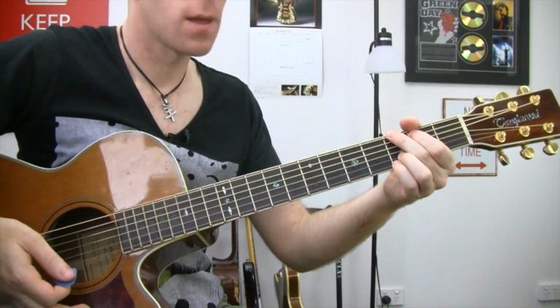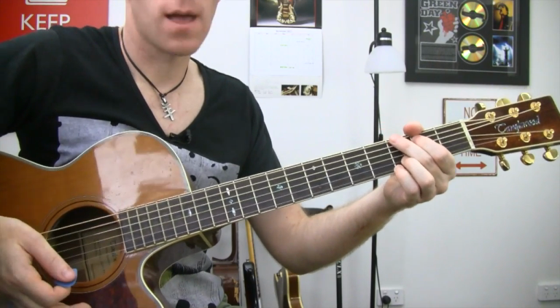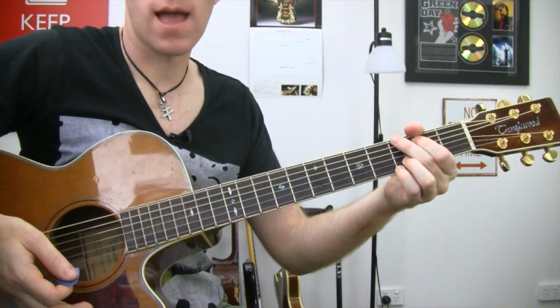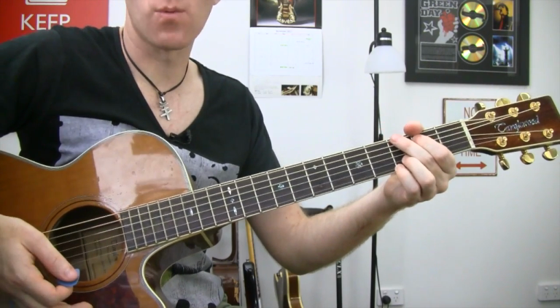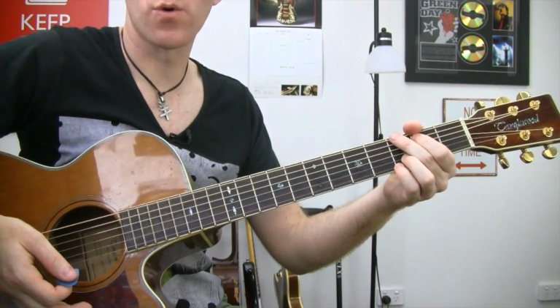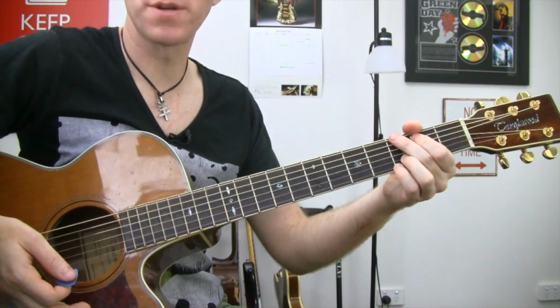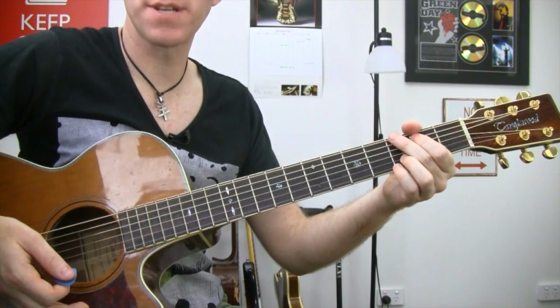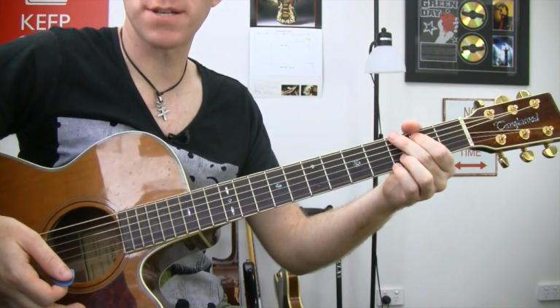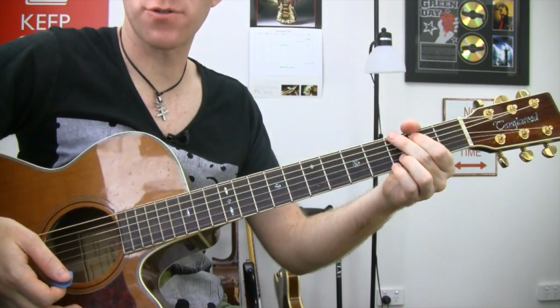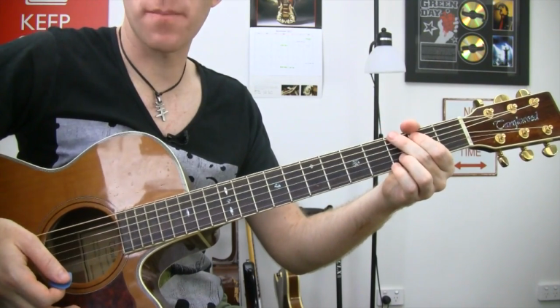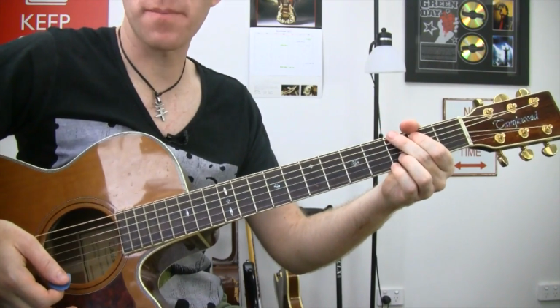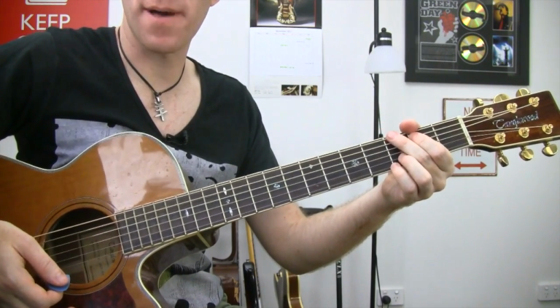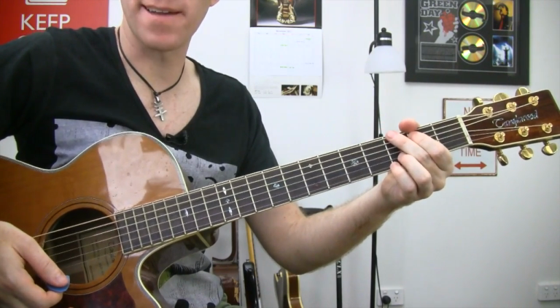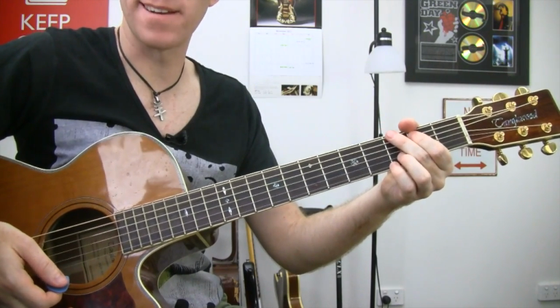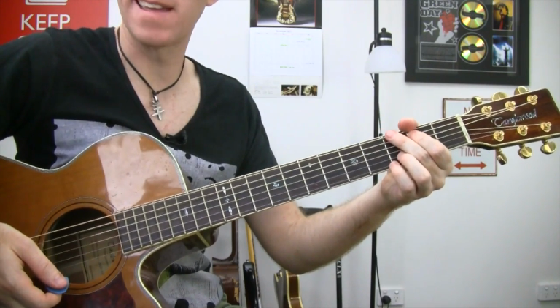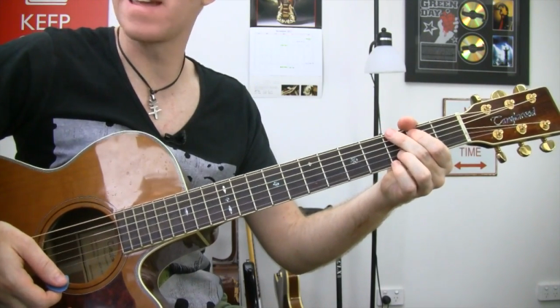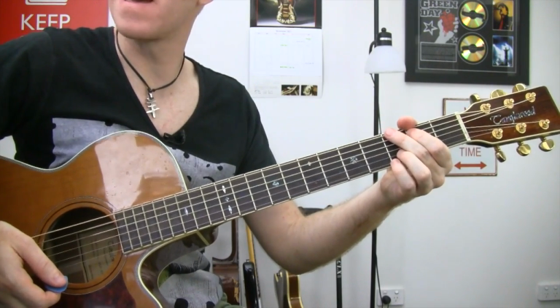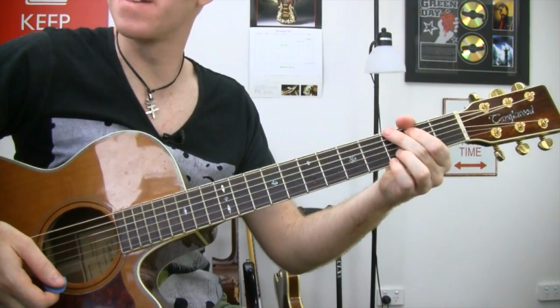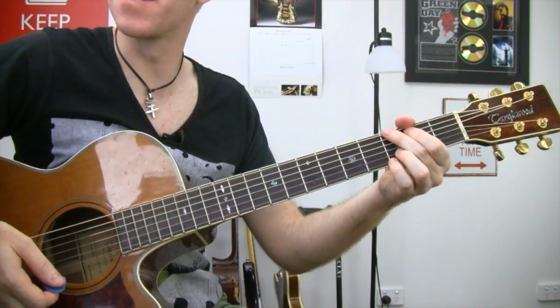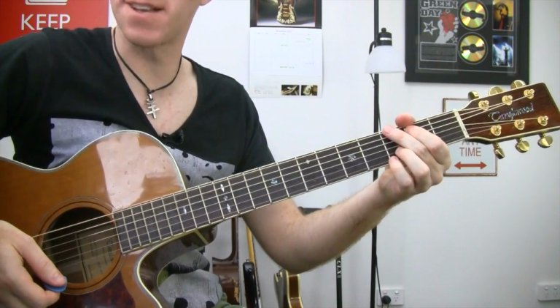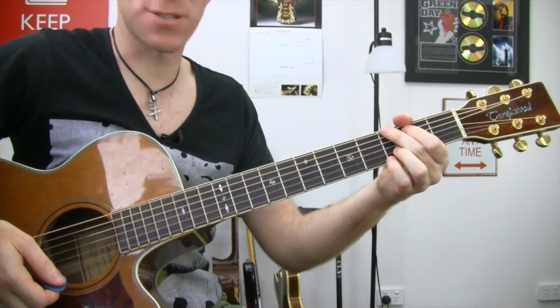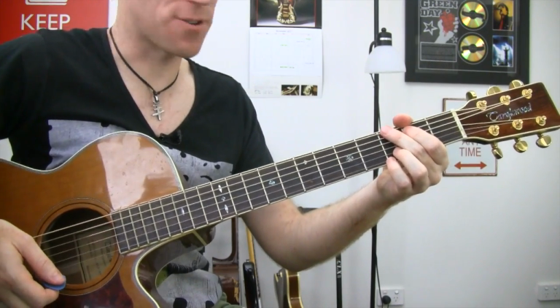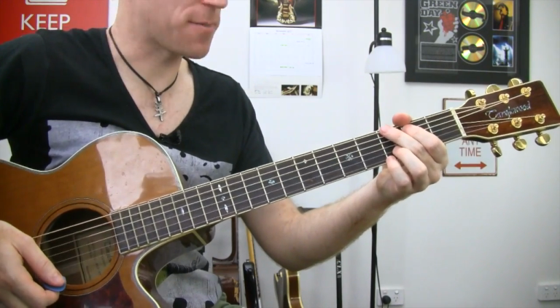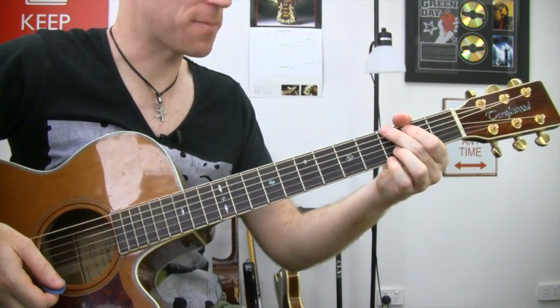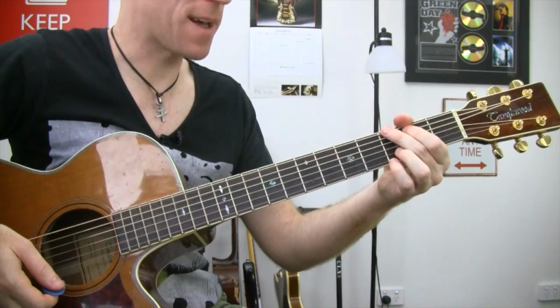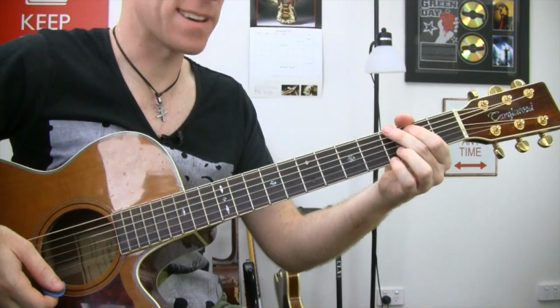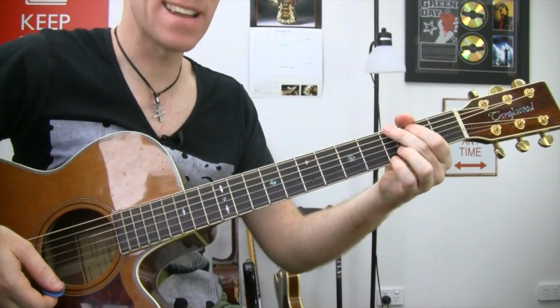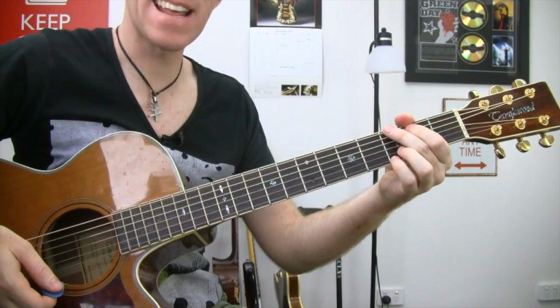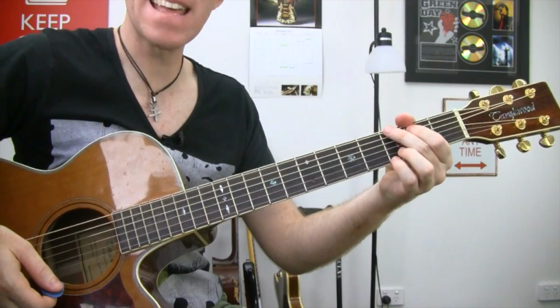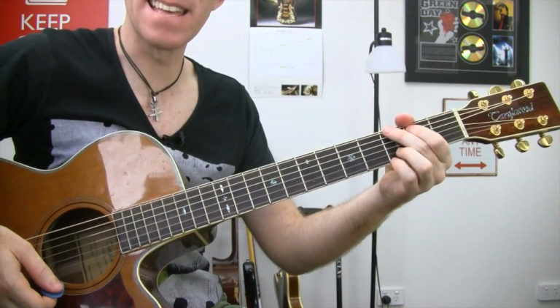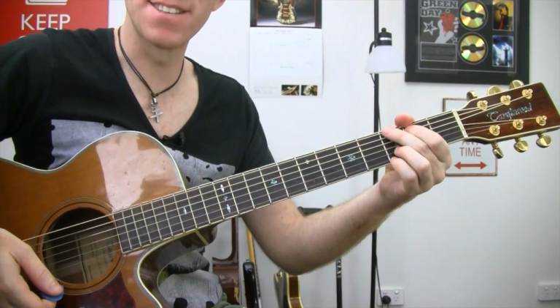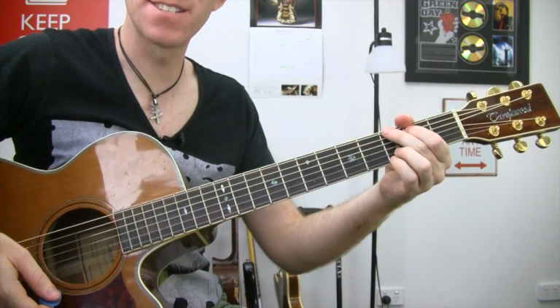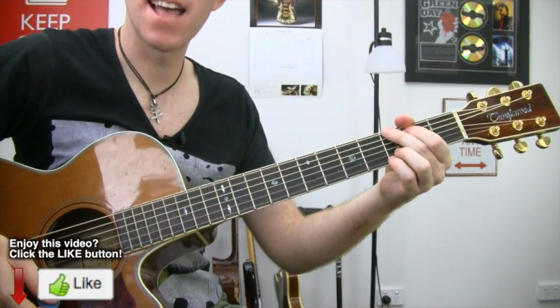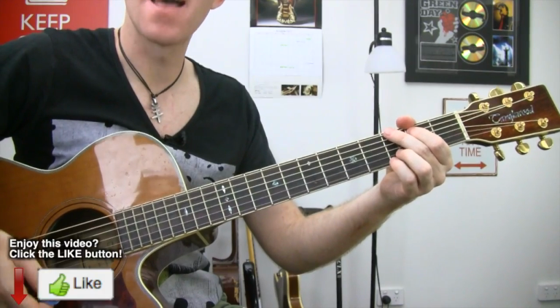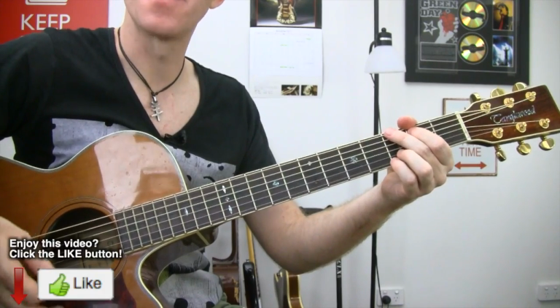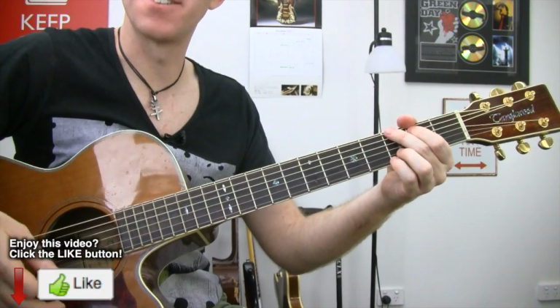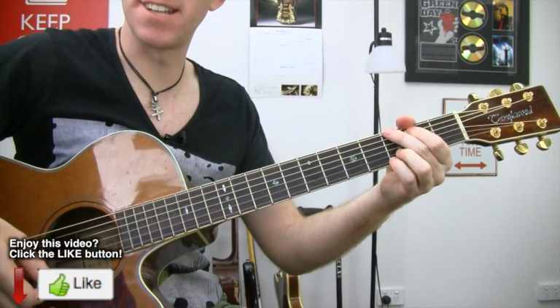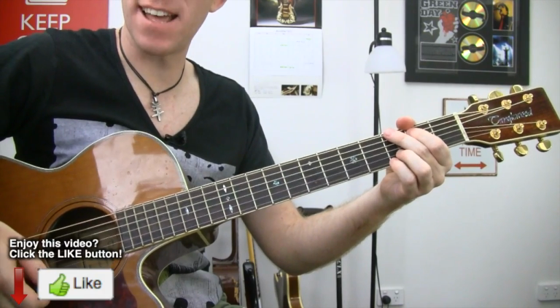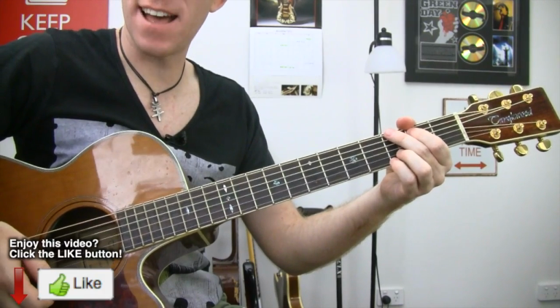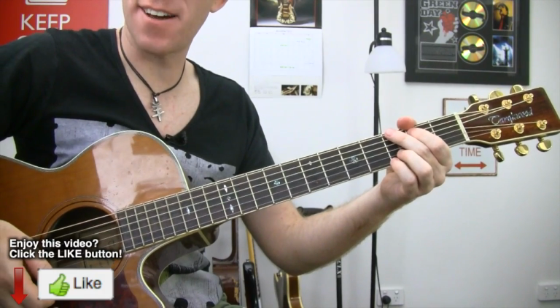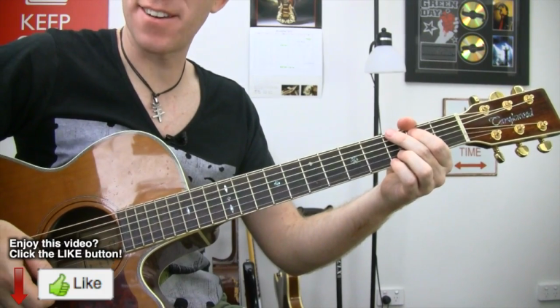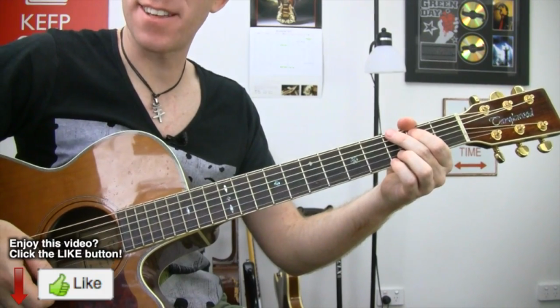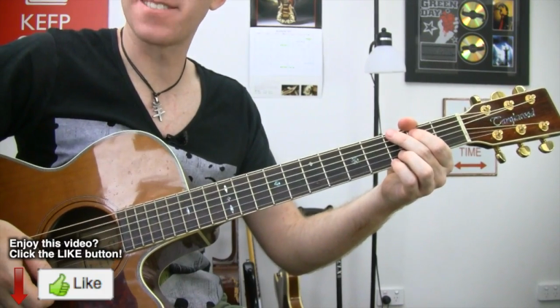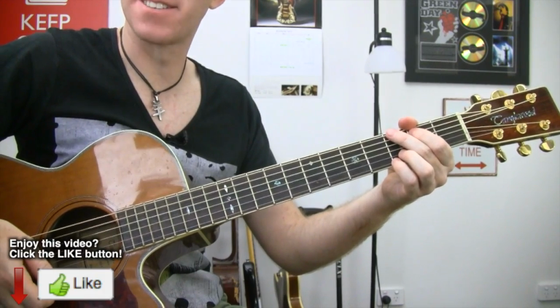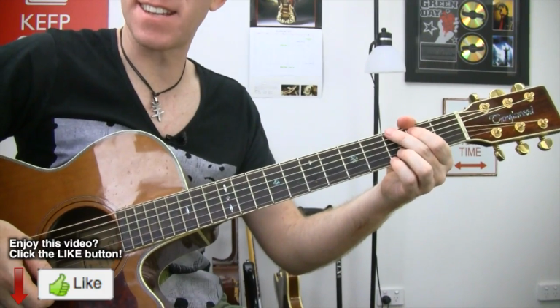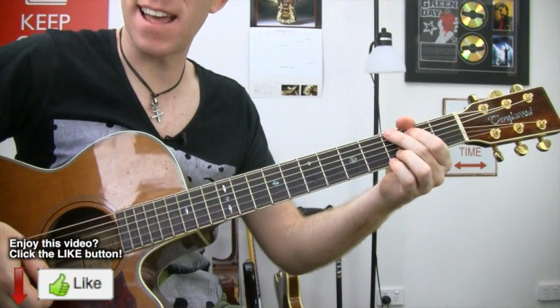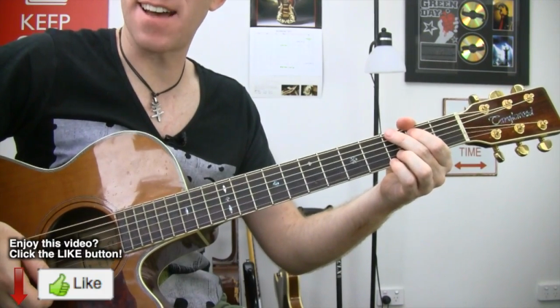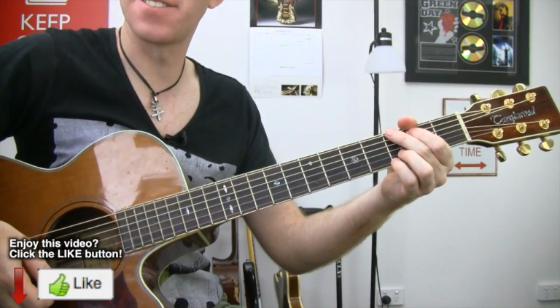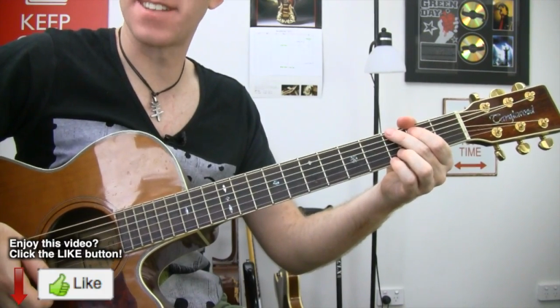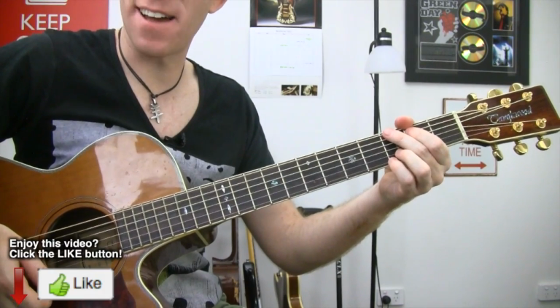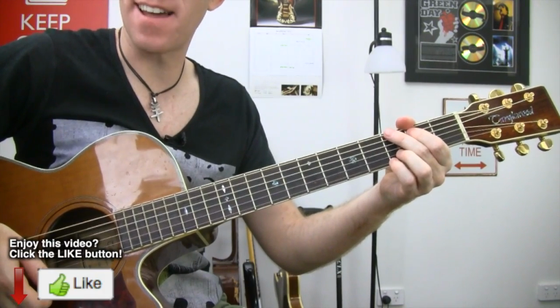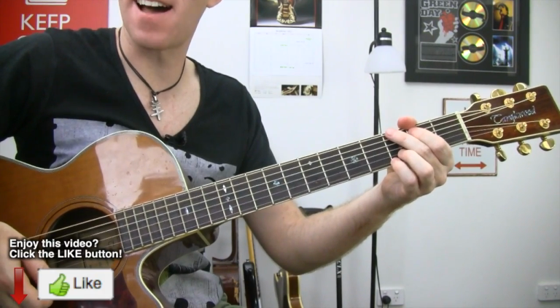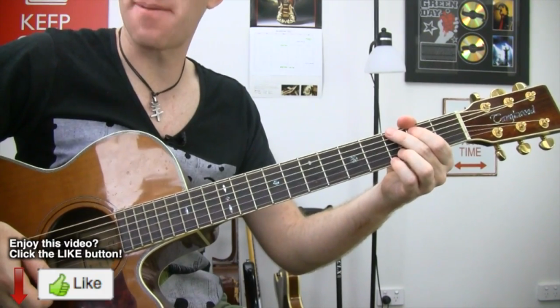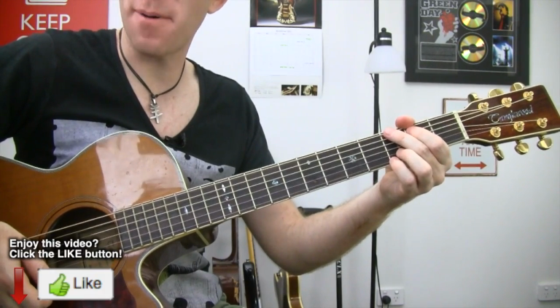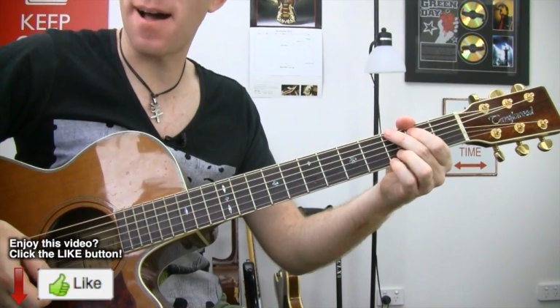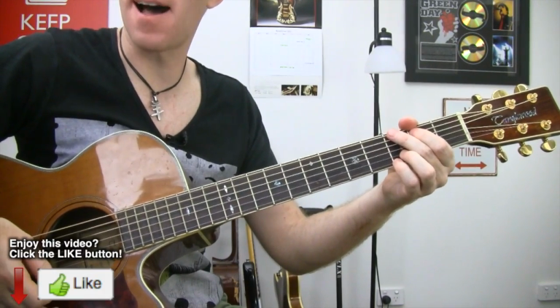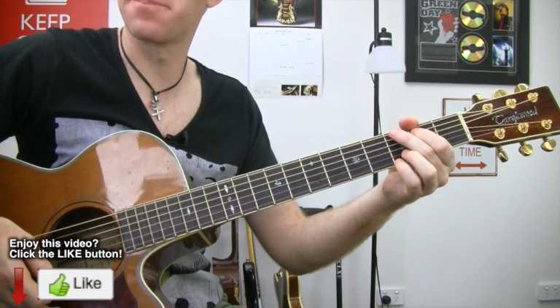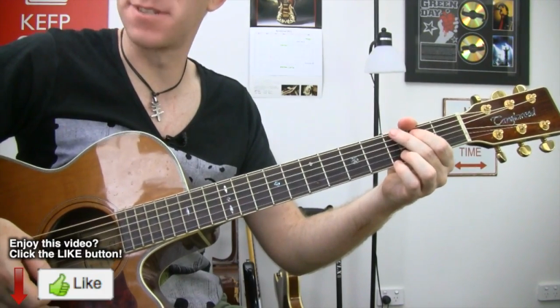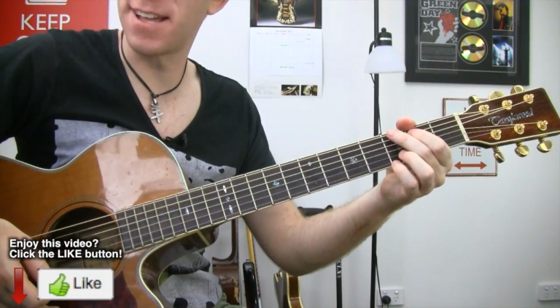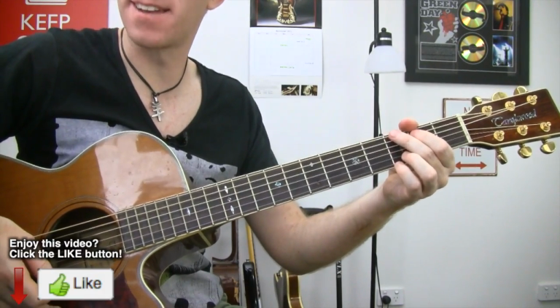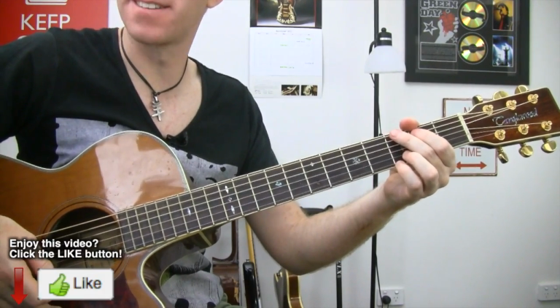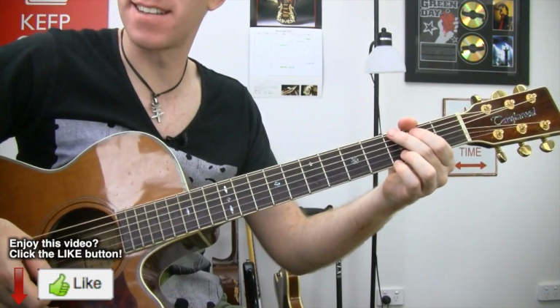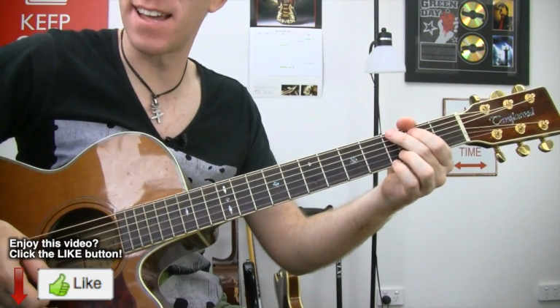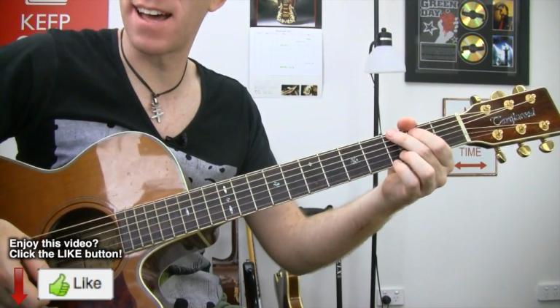And what is our strumming pattern? Here is our strumming pattern. It is down, down, down, up, up, down, down.